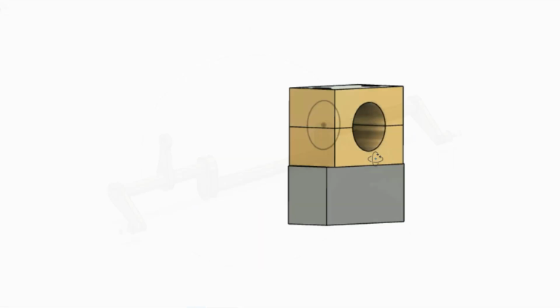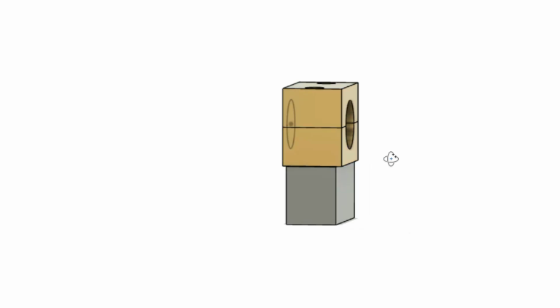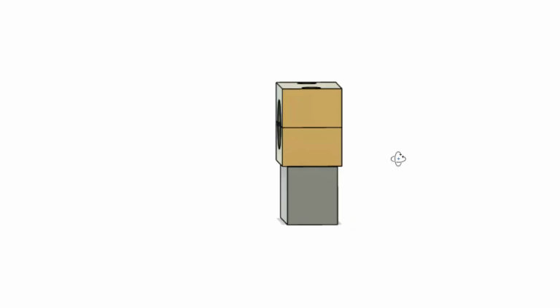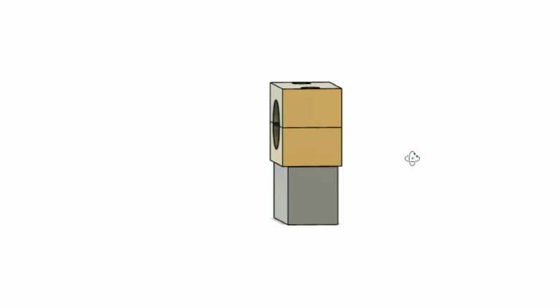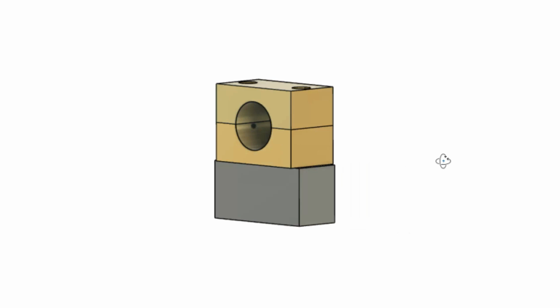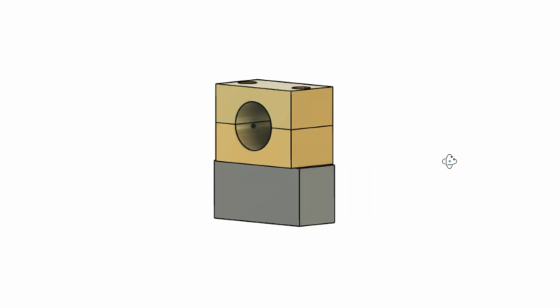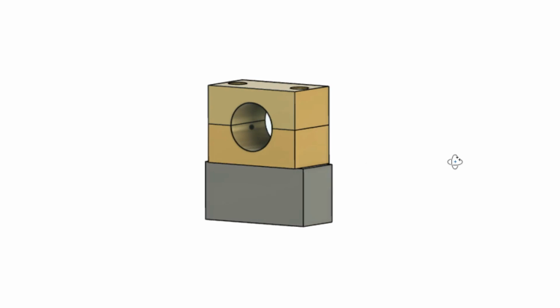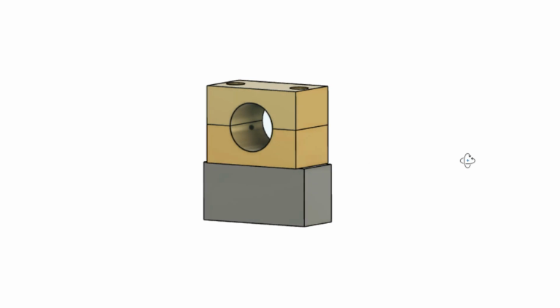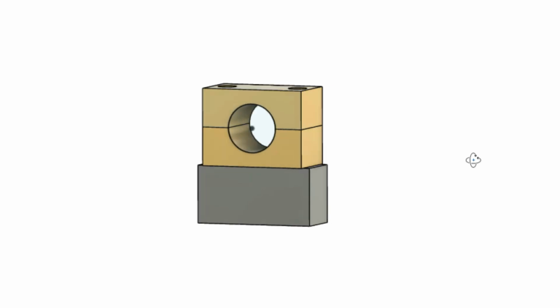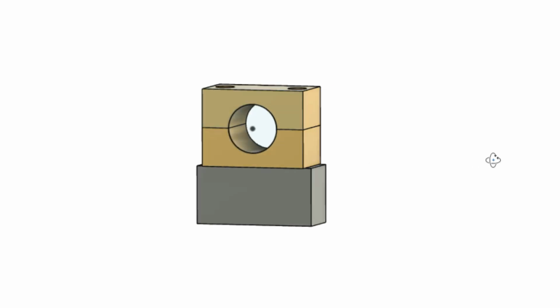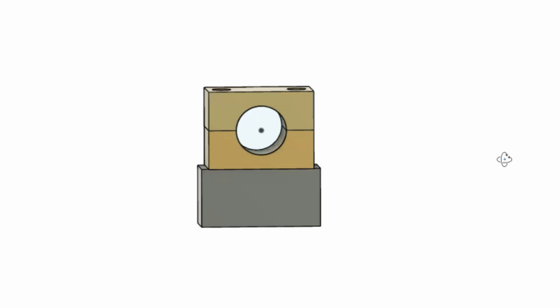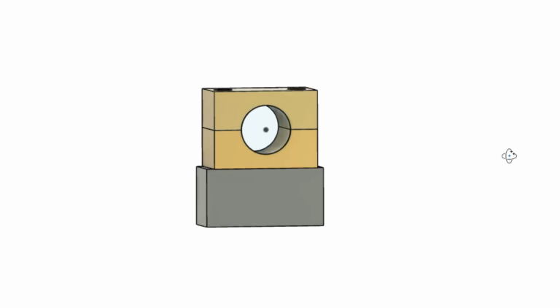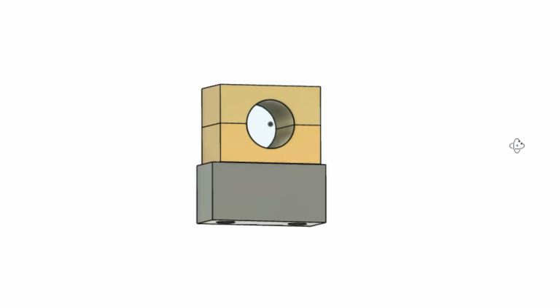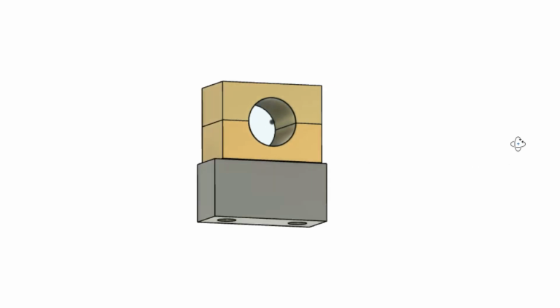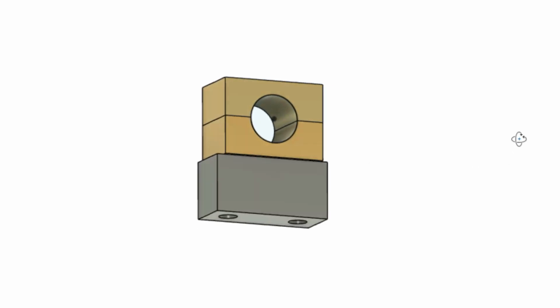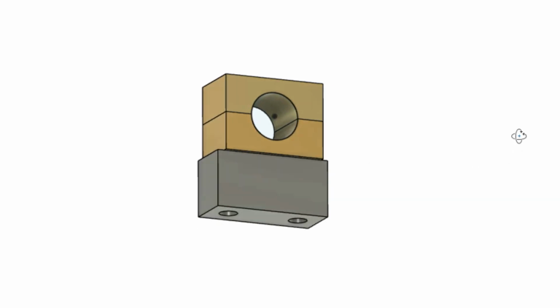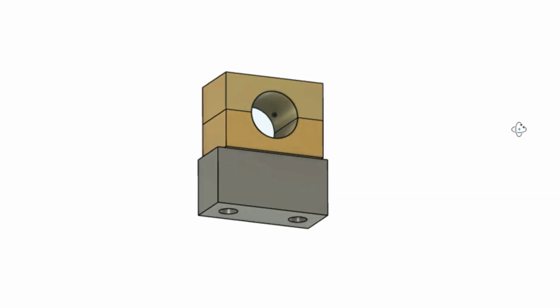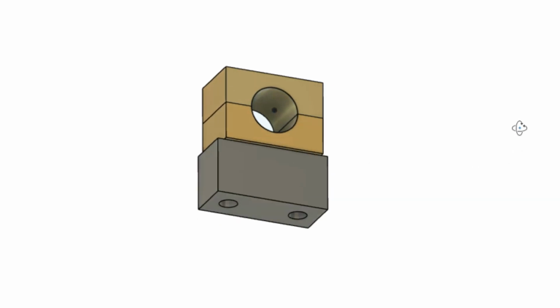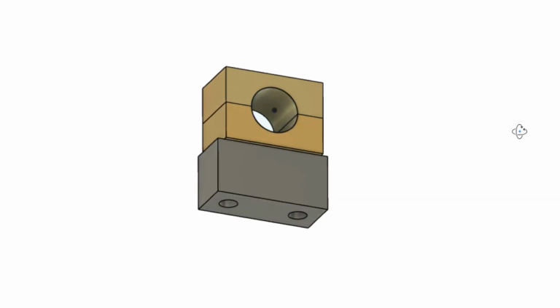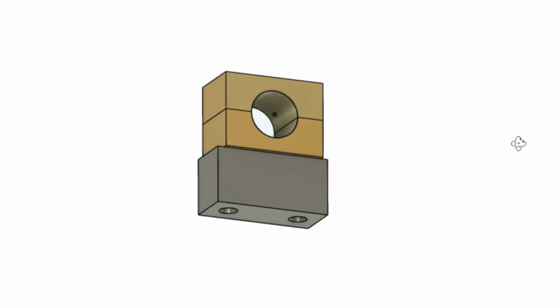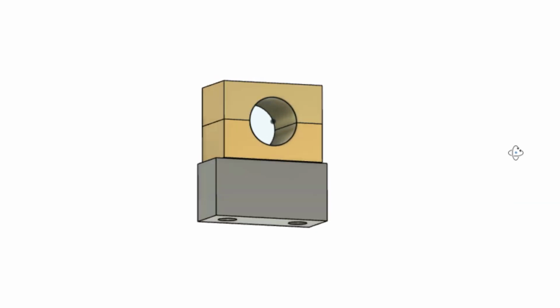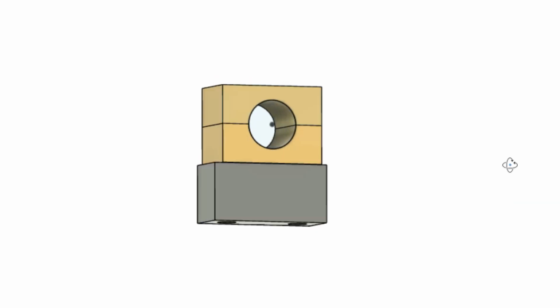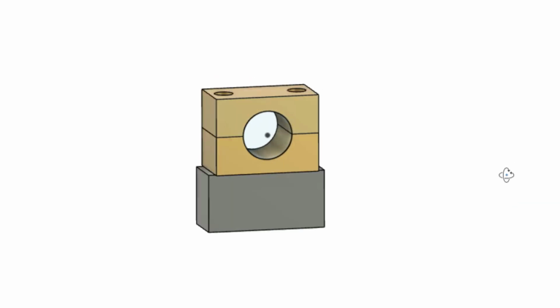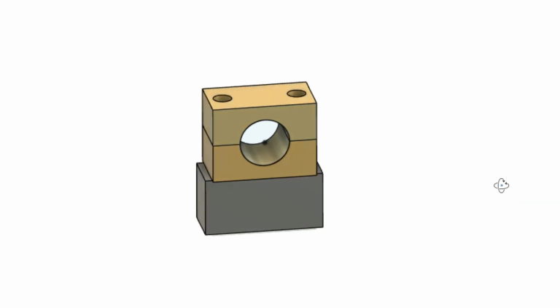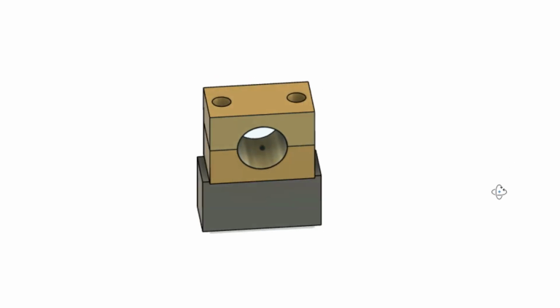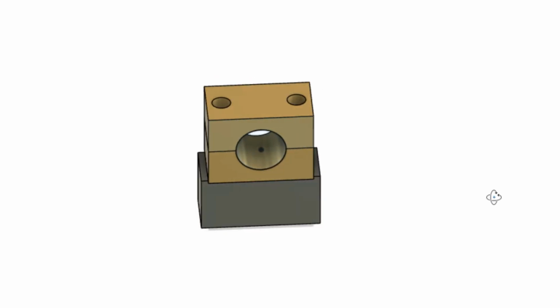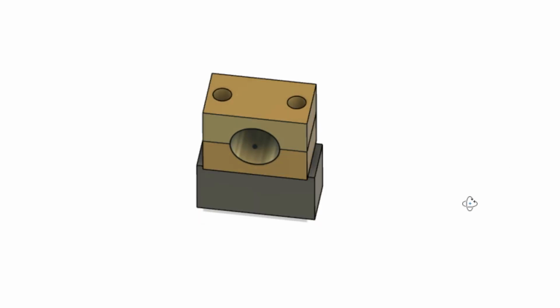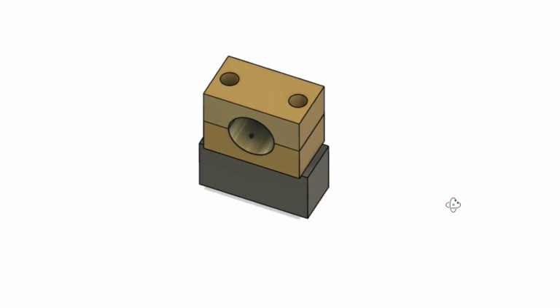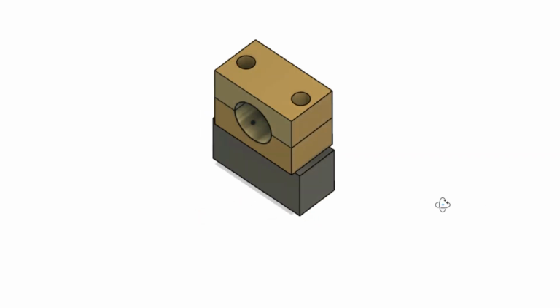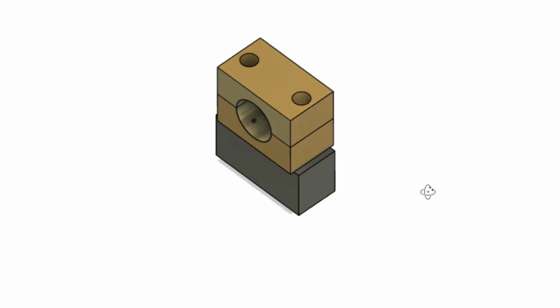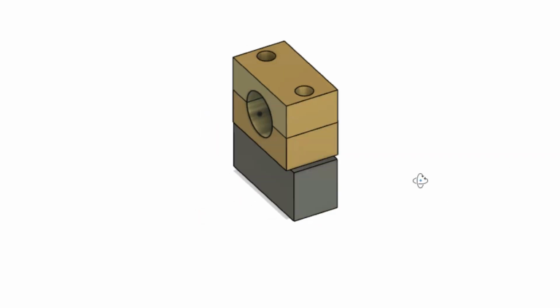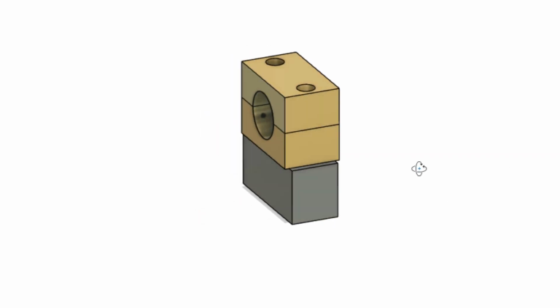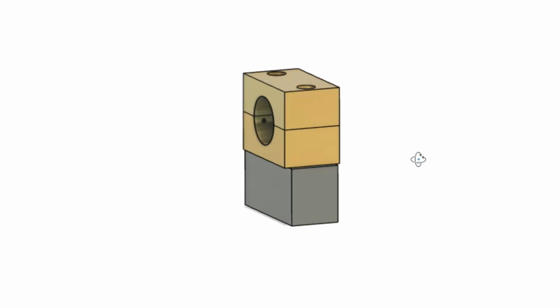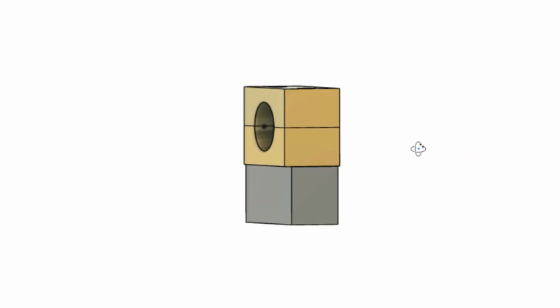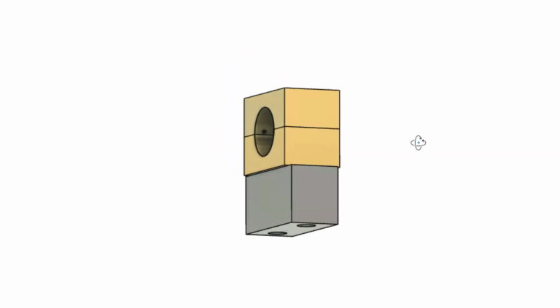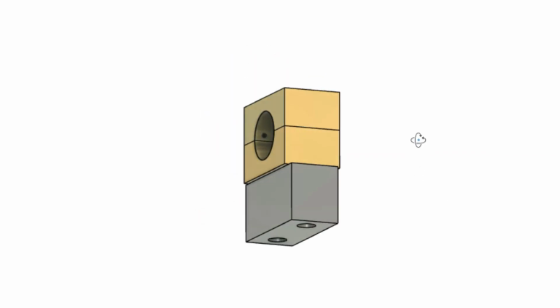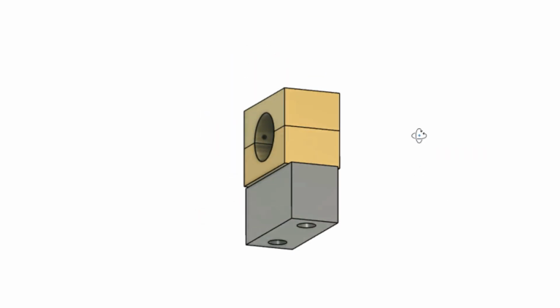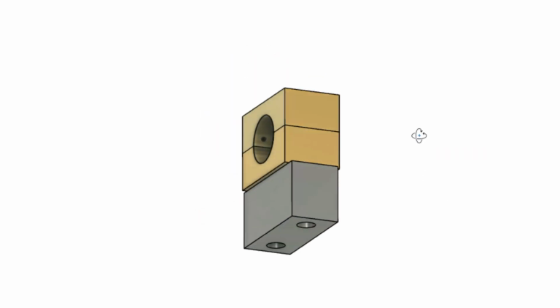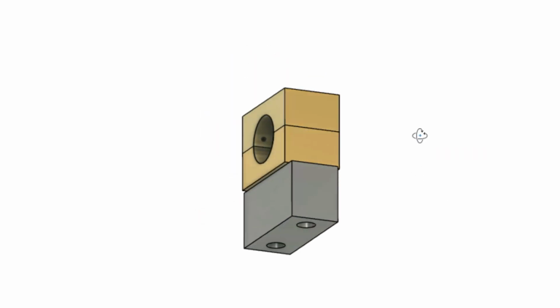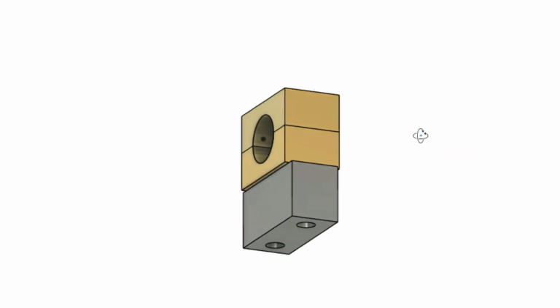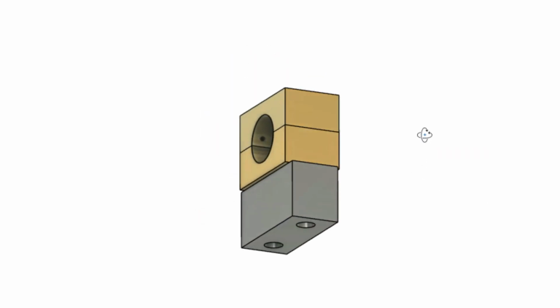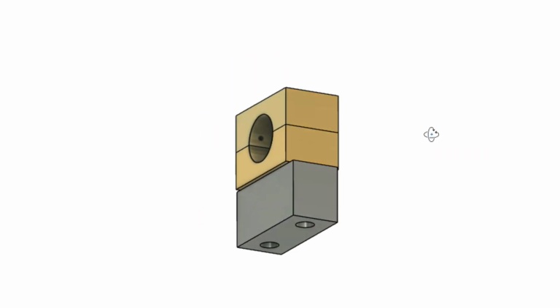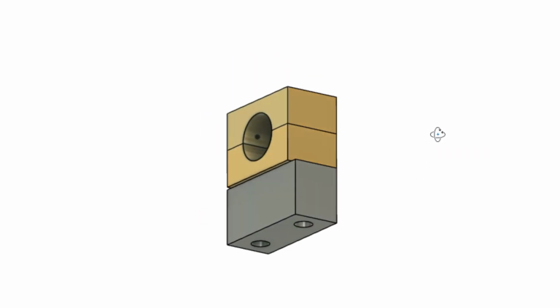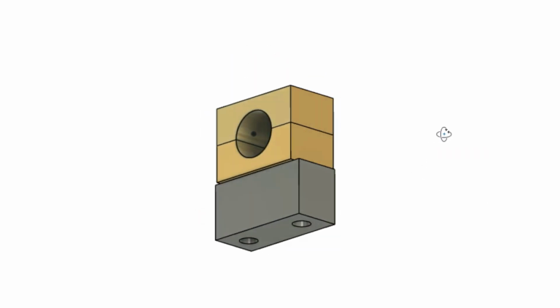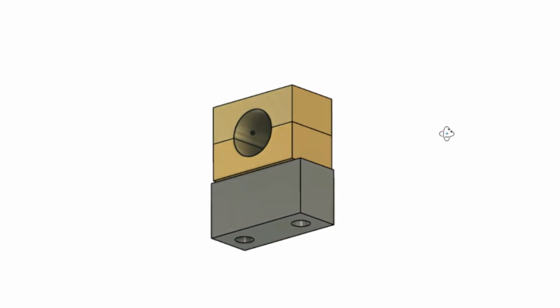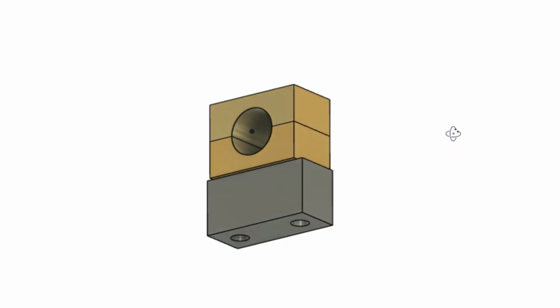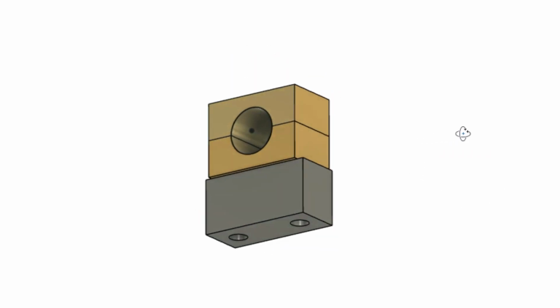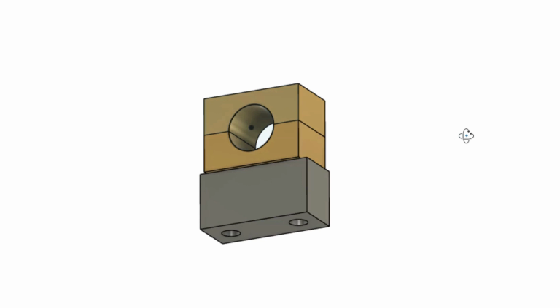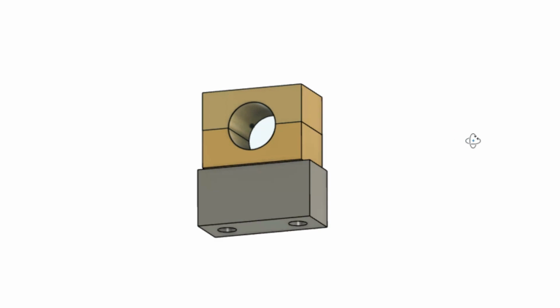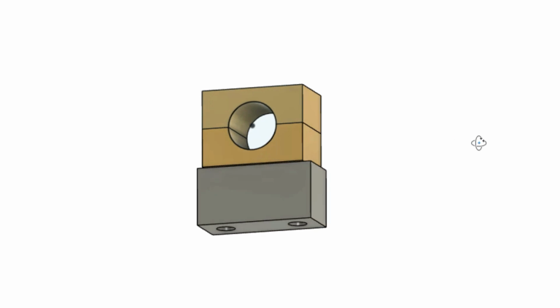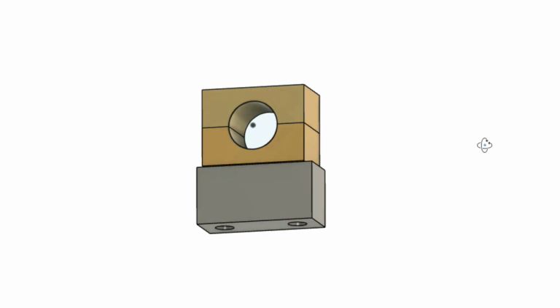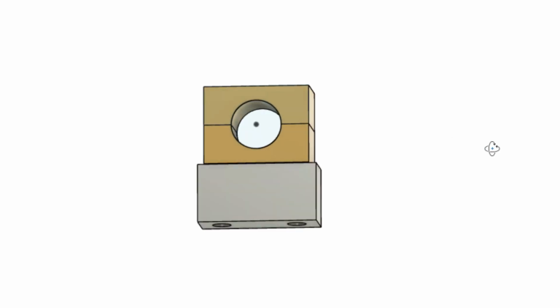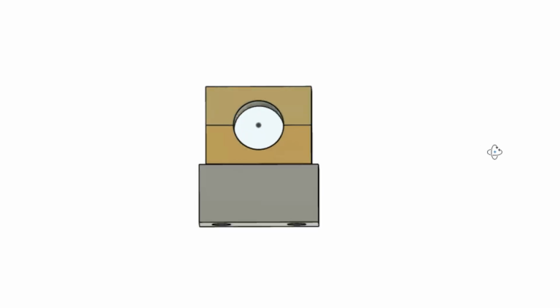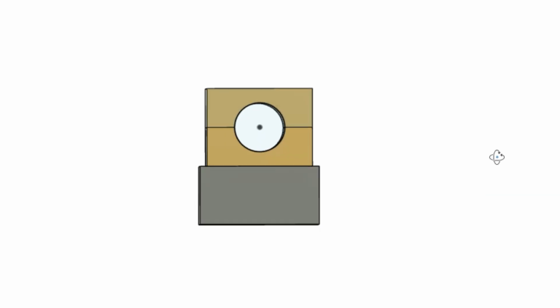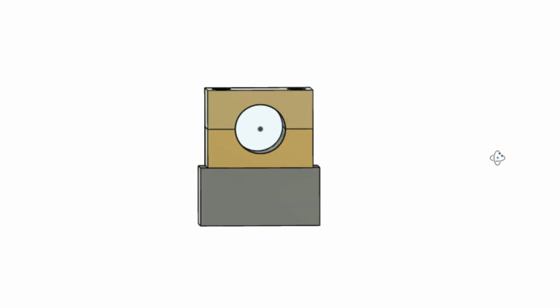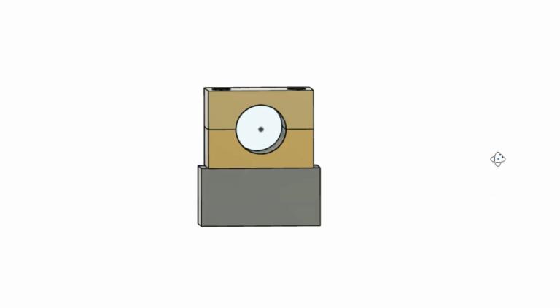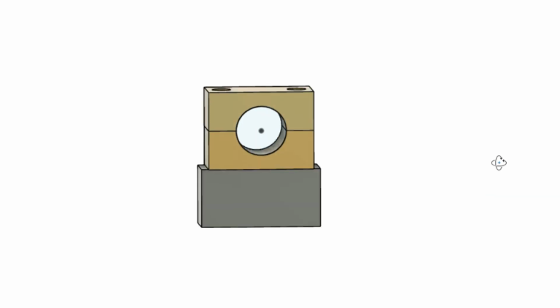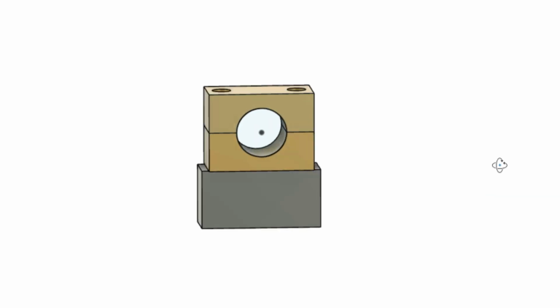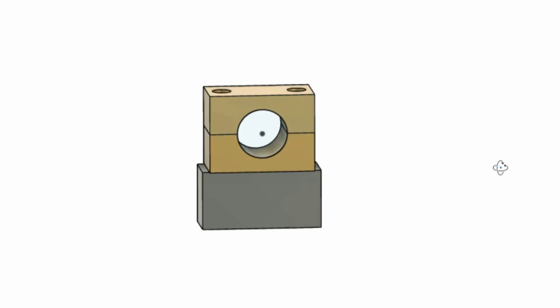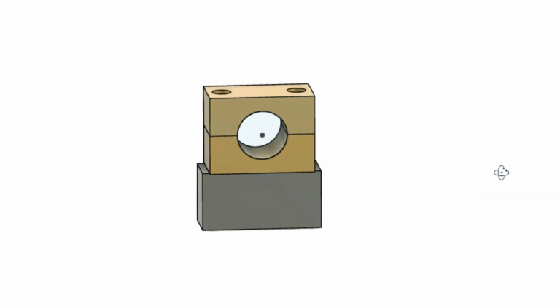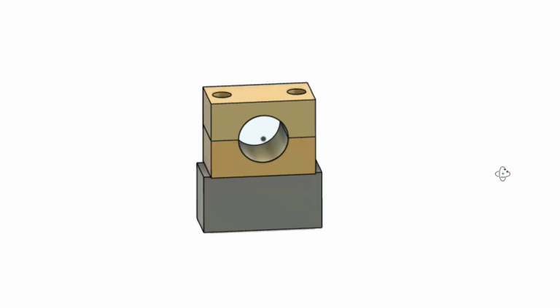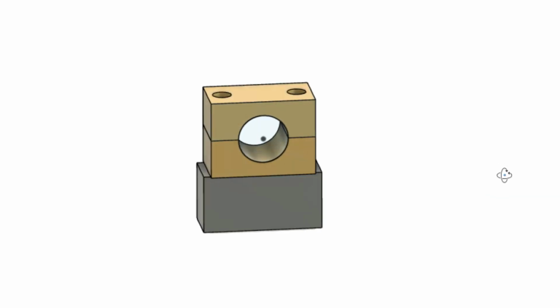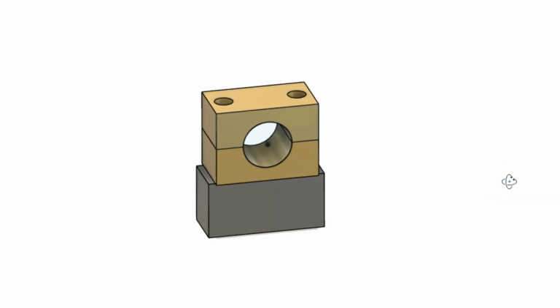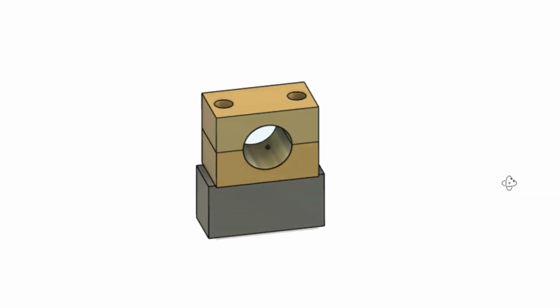The bearings, although split, are also simple and are made from phosphobronze. Each one sits atop a mild steel block.